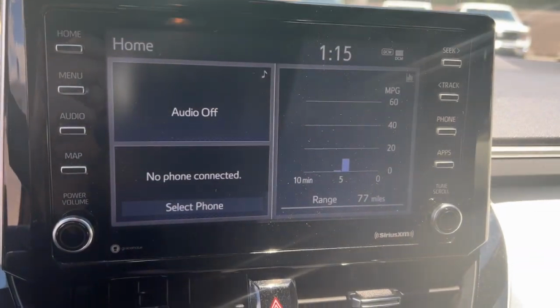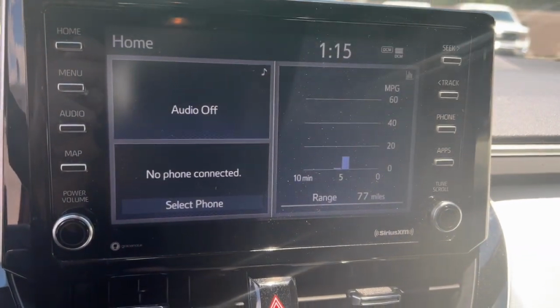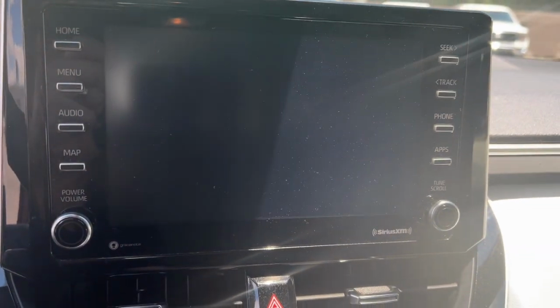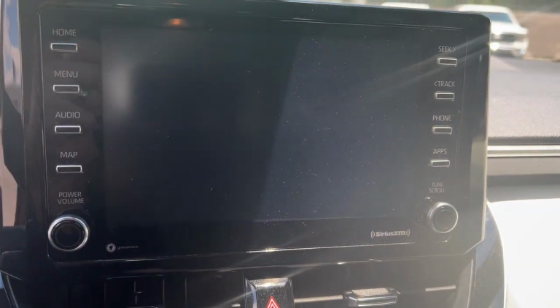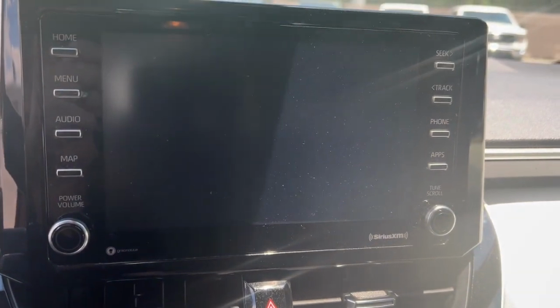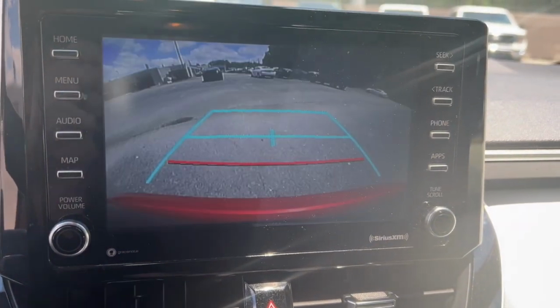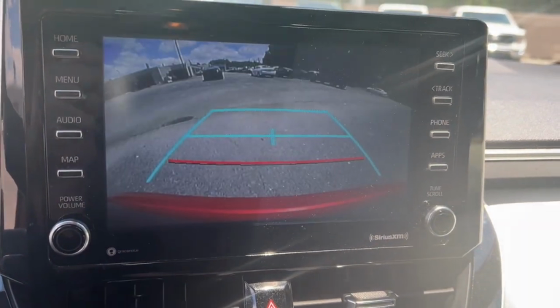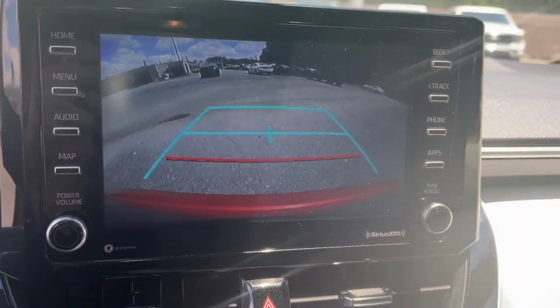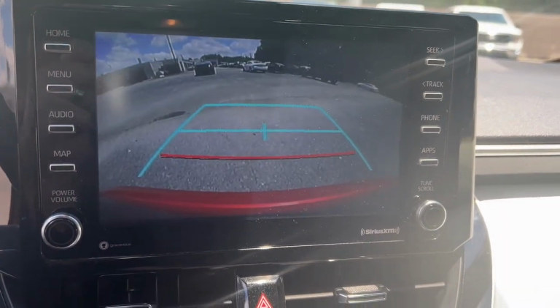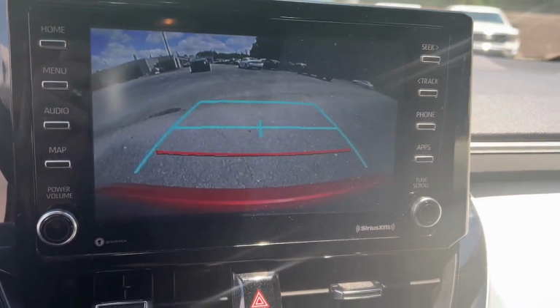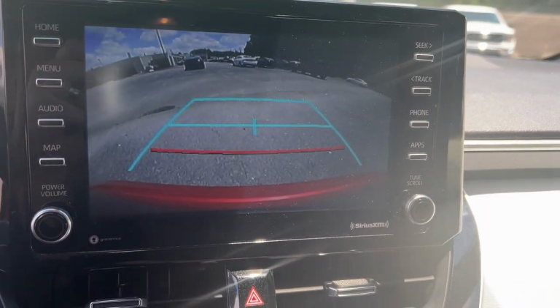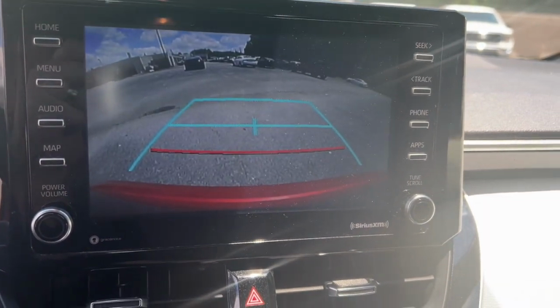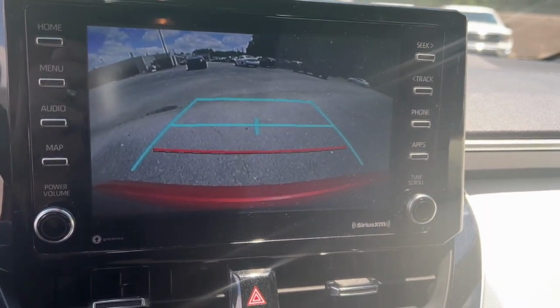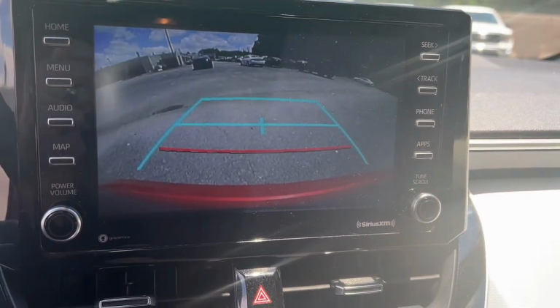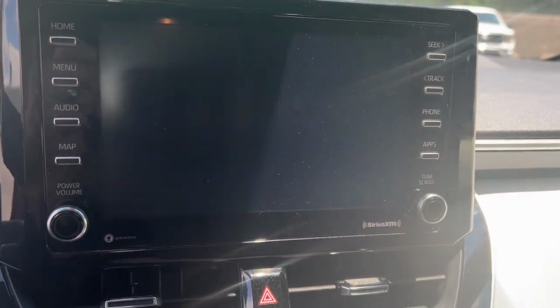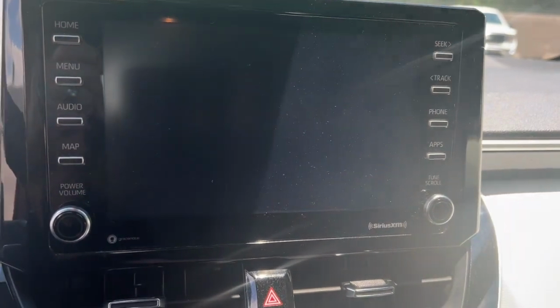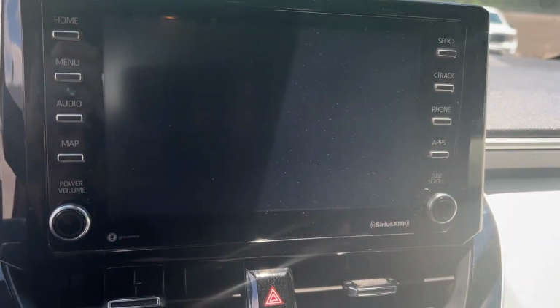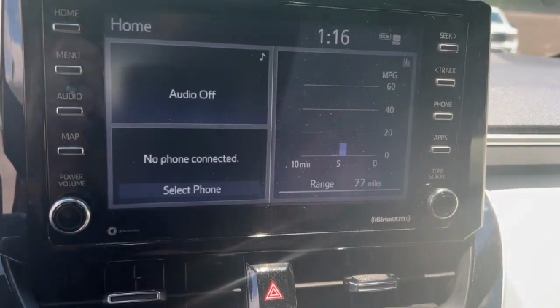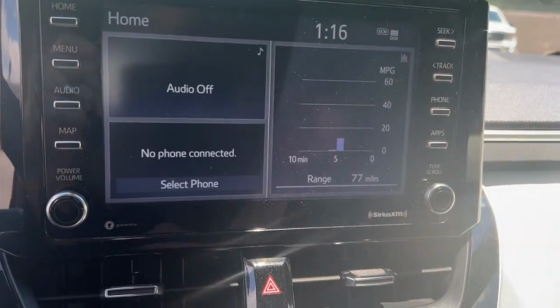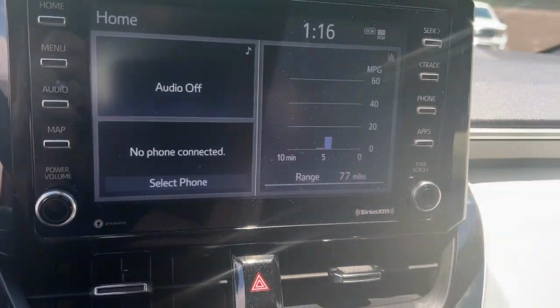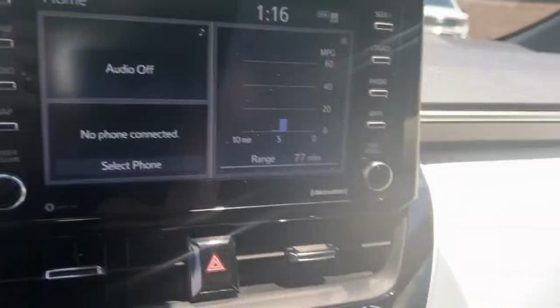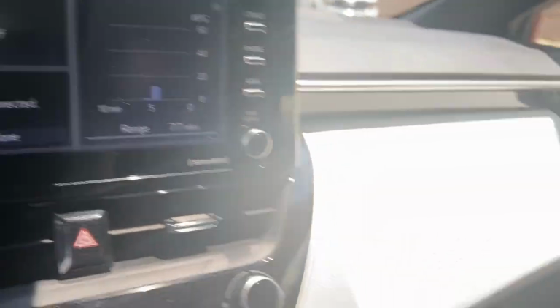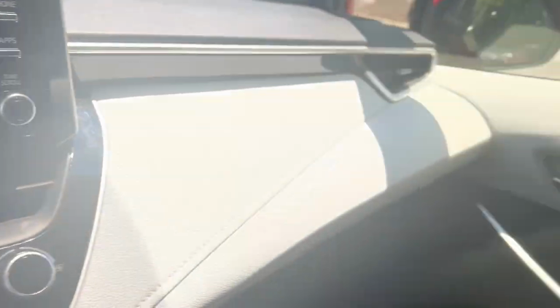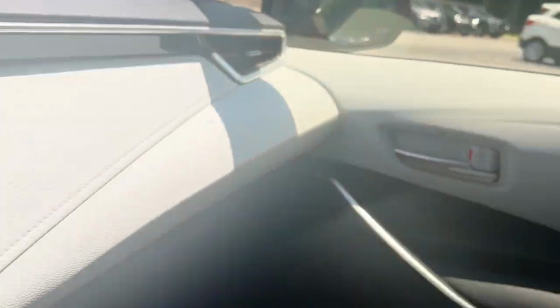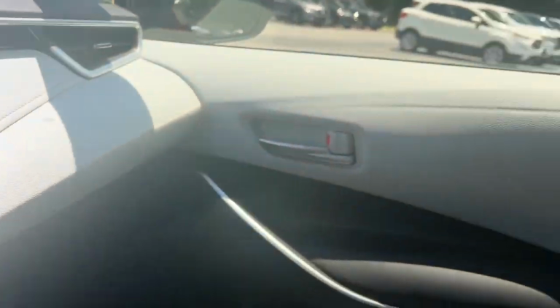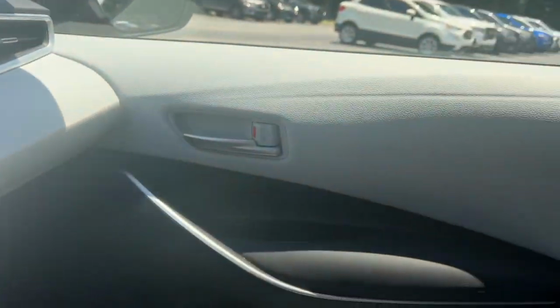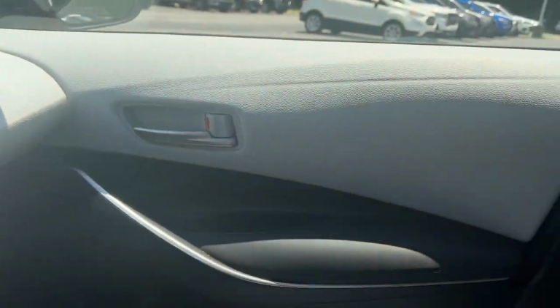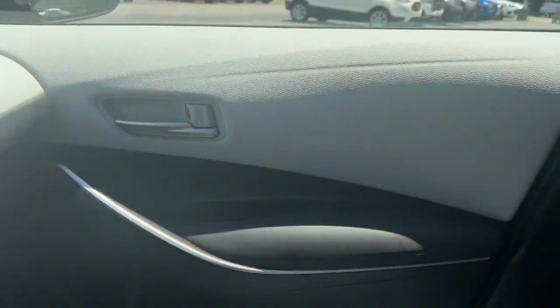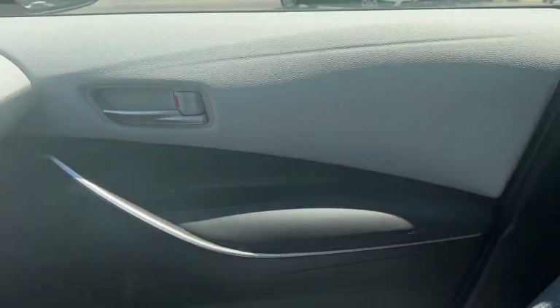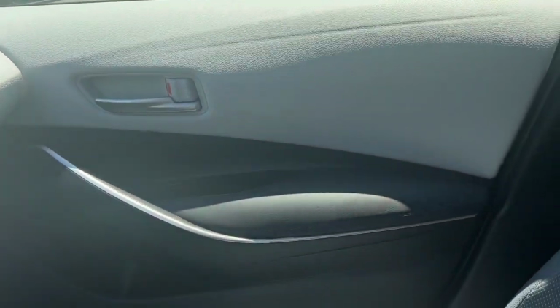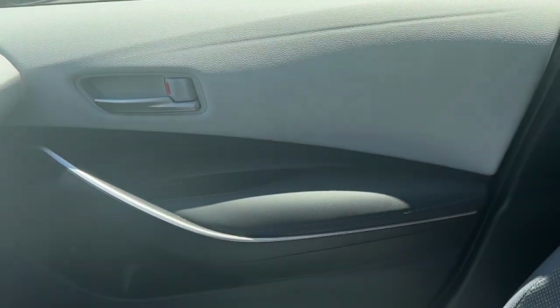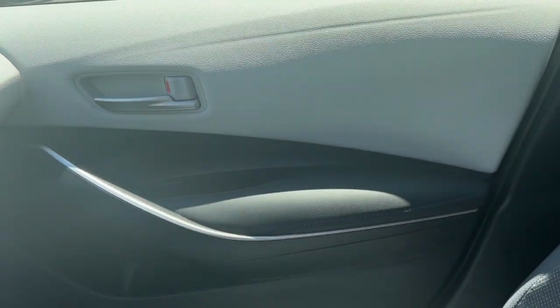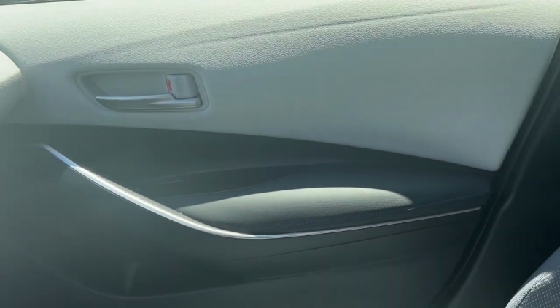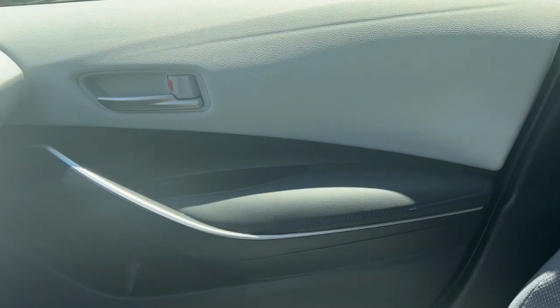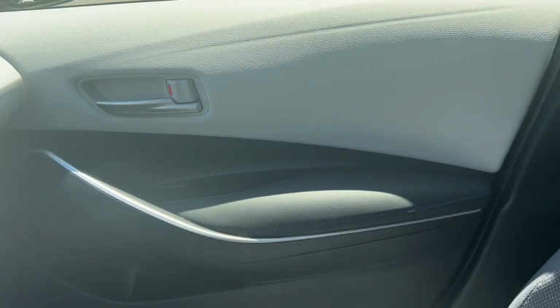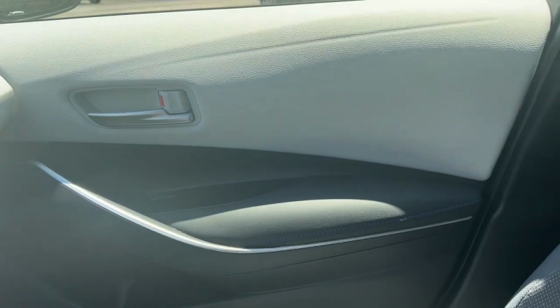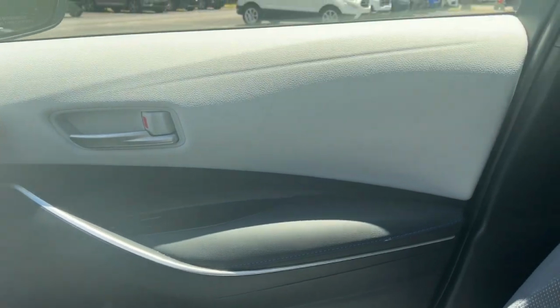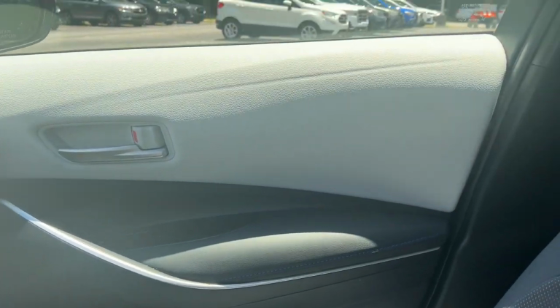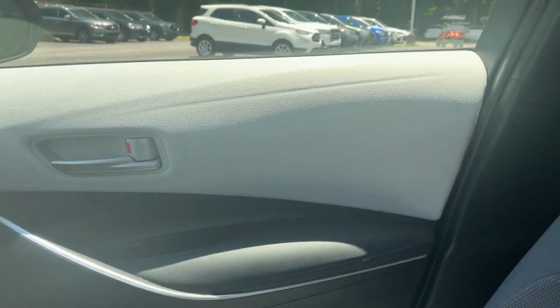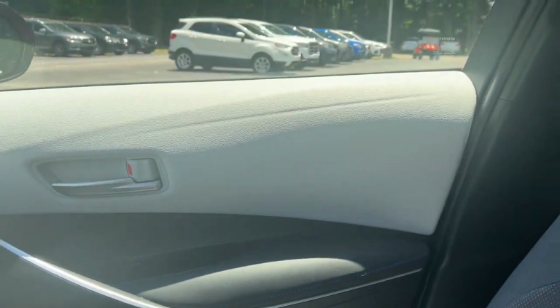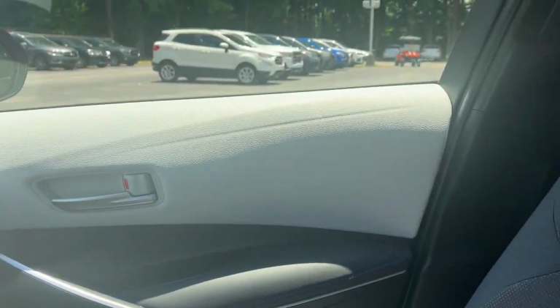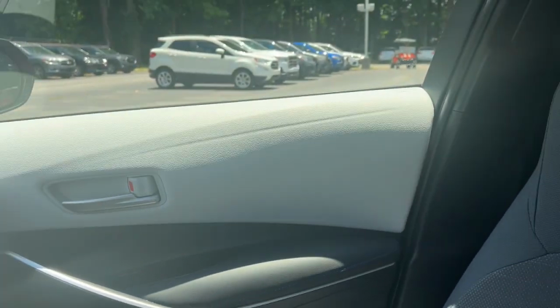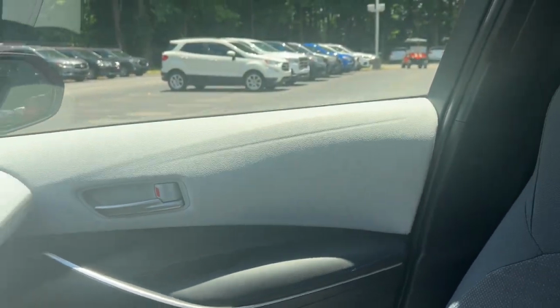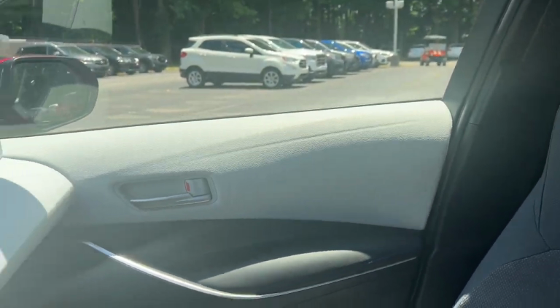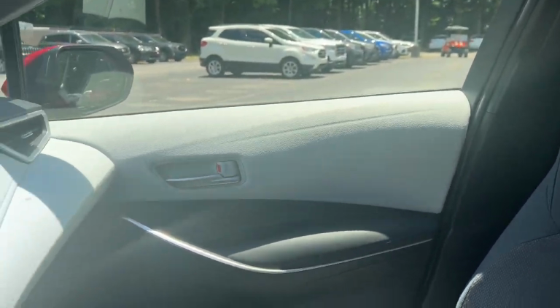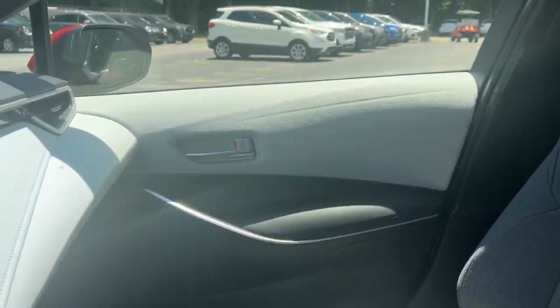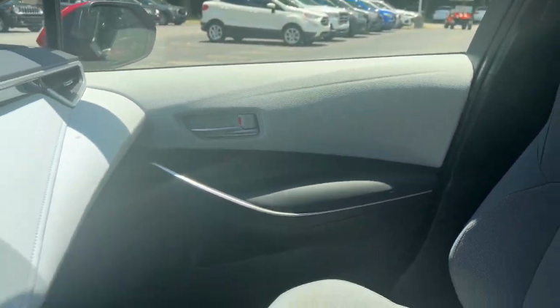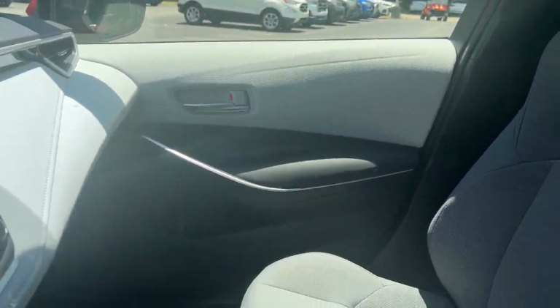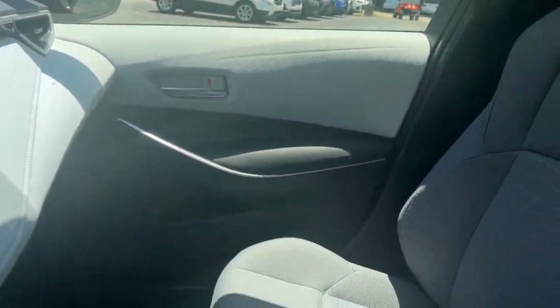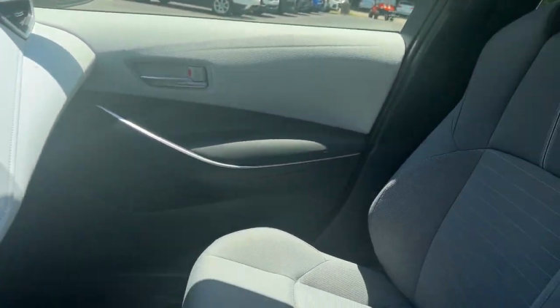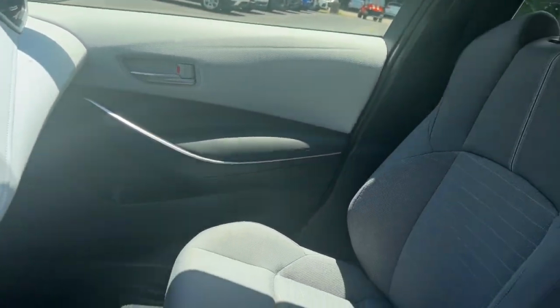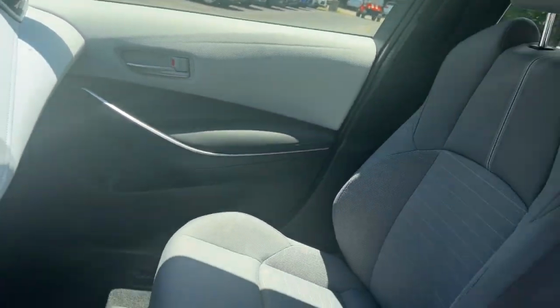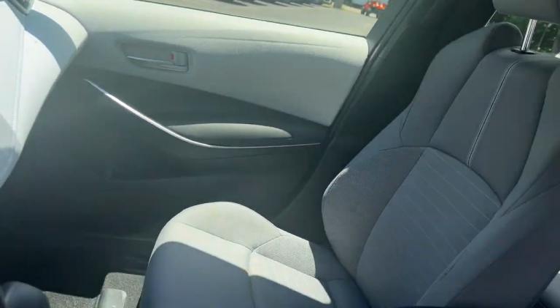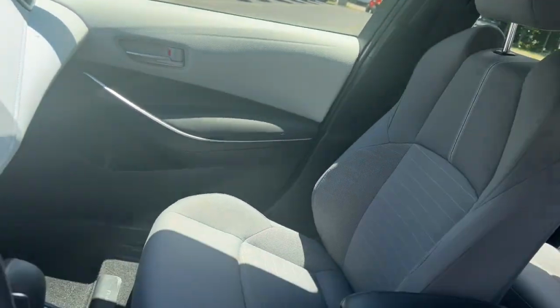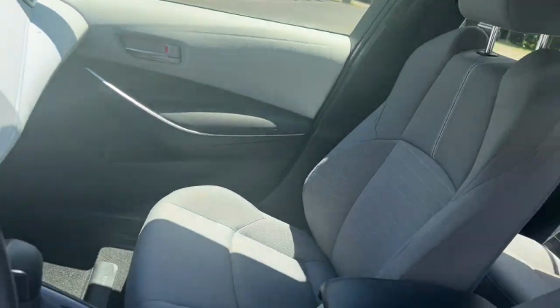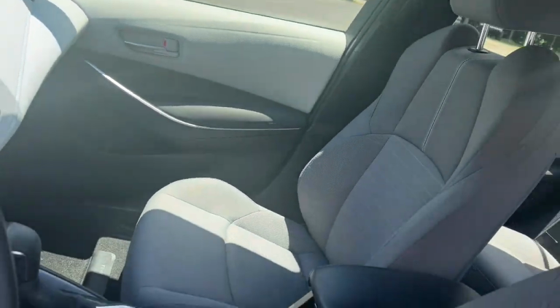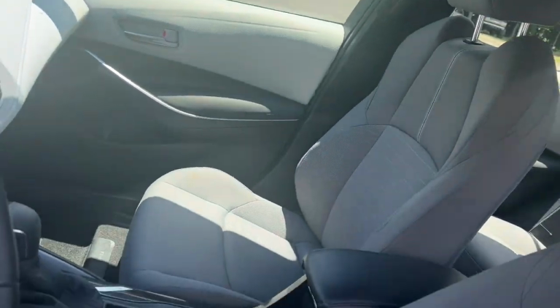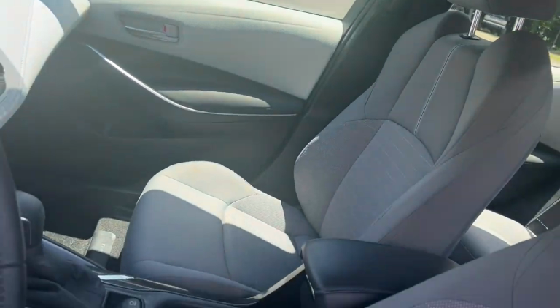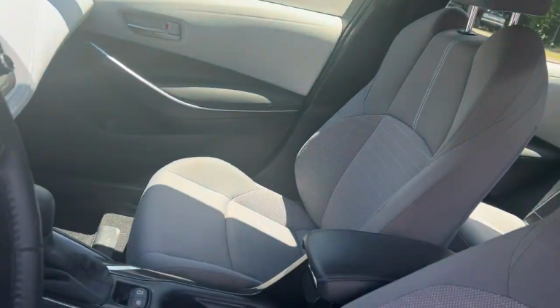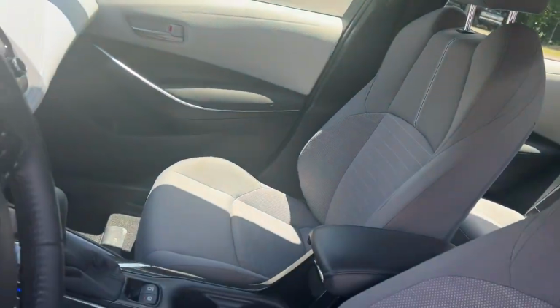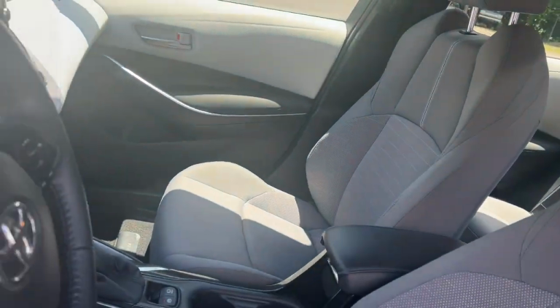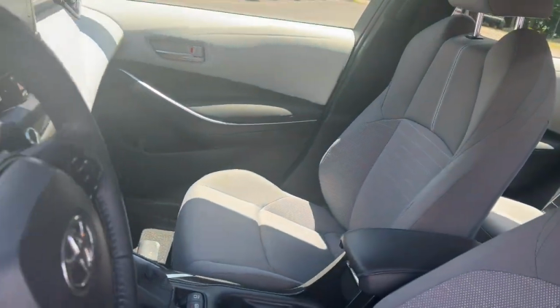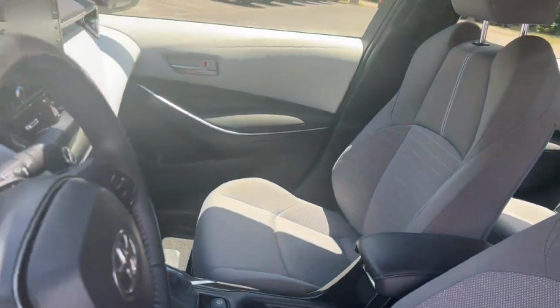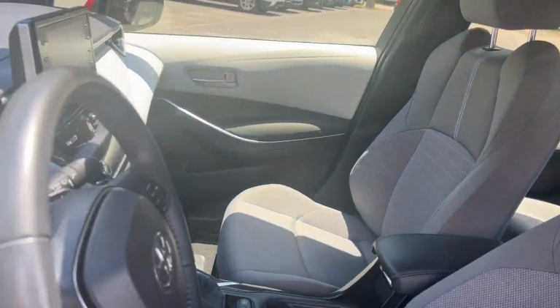Electronic Stability Control, Aluminum Wheels, Alarm, Steering Wheel Audio Controls, Rear Spoiler.